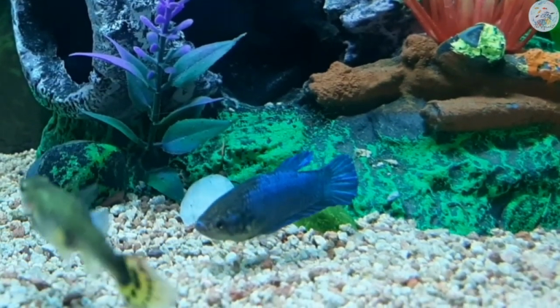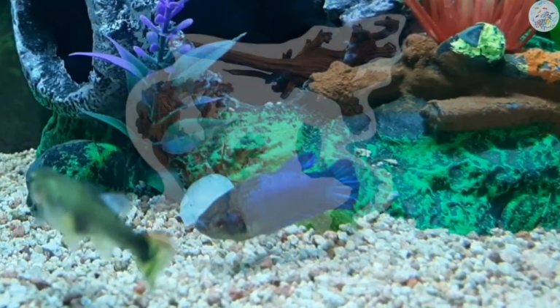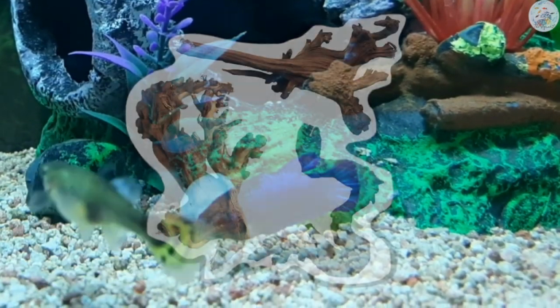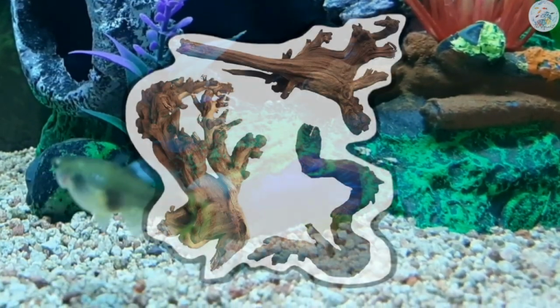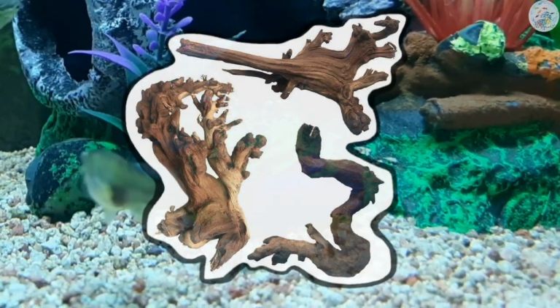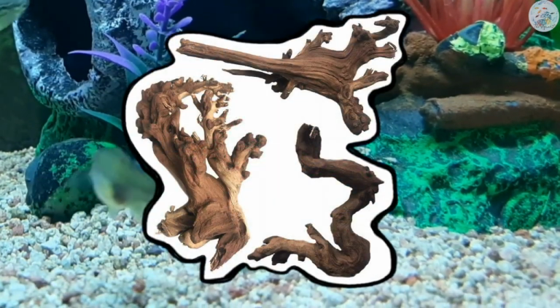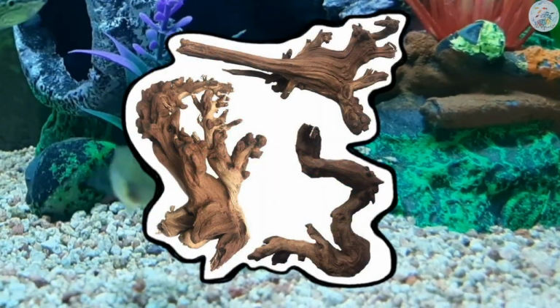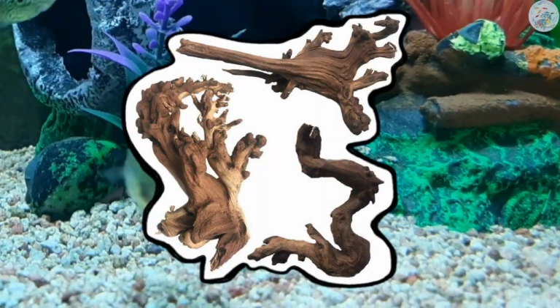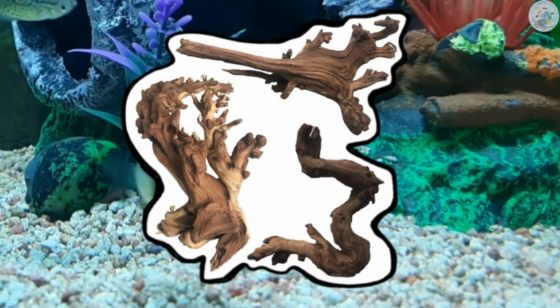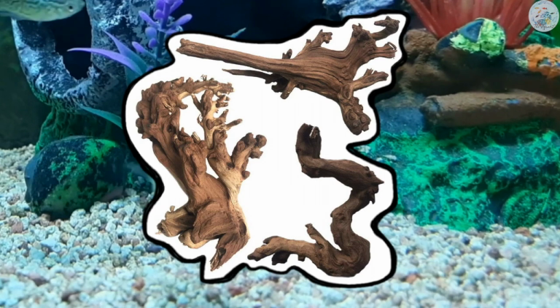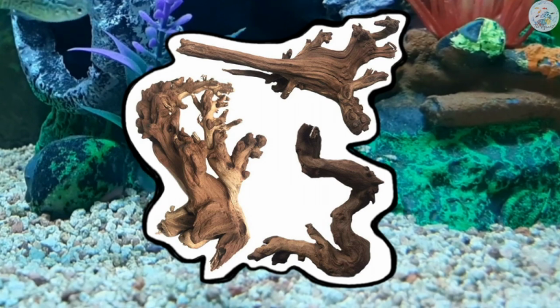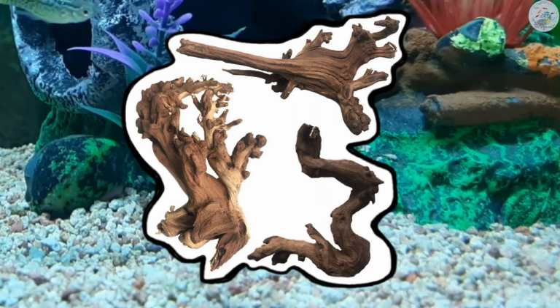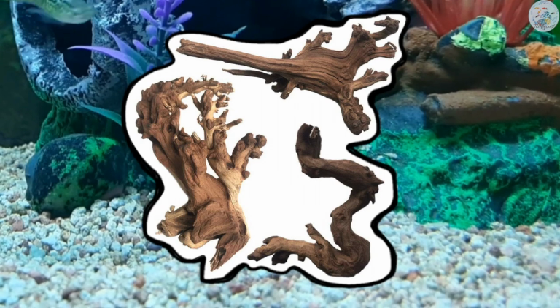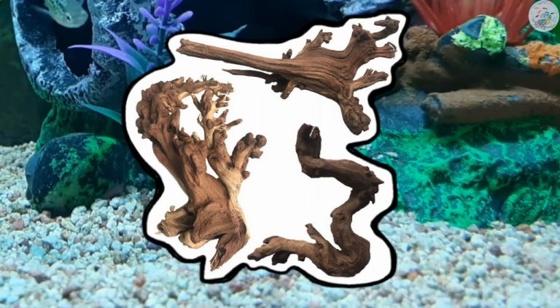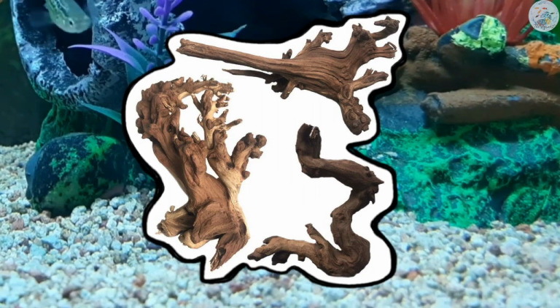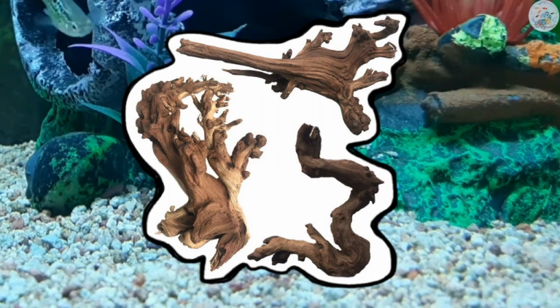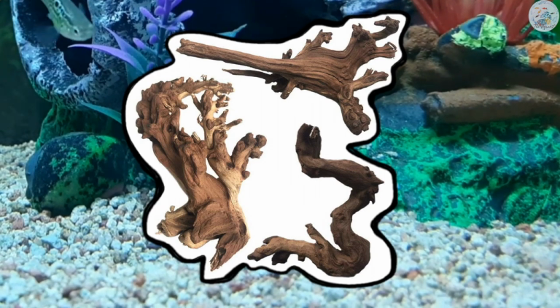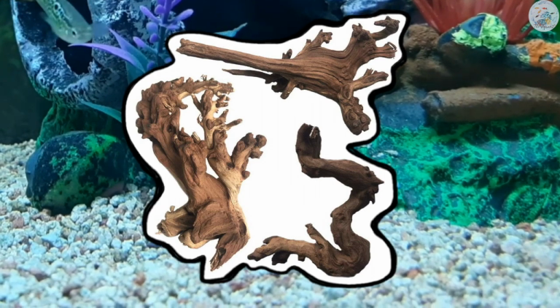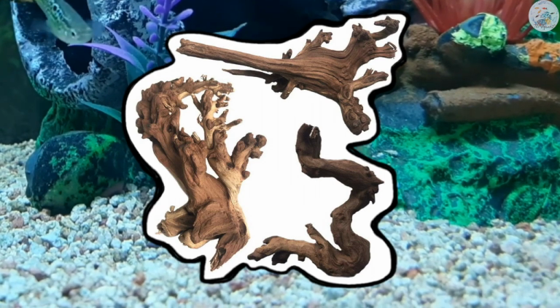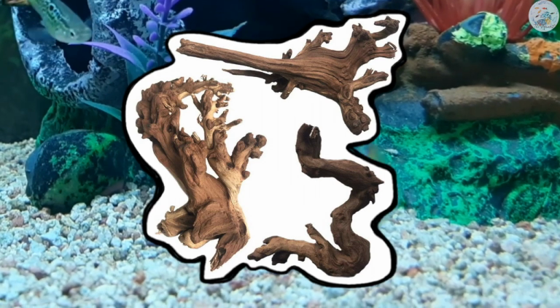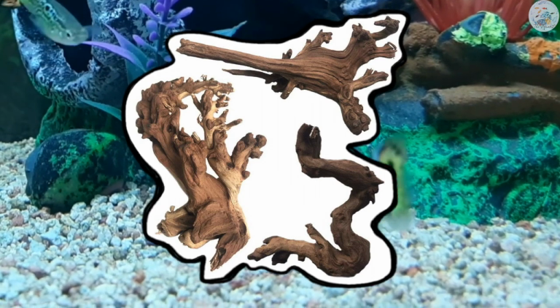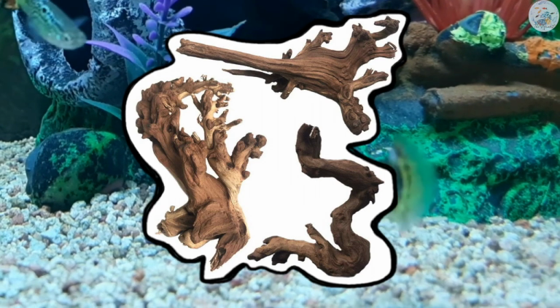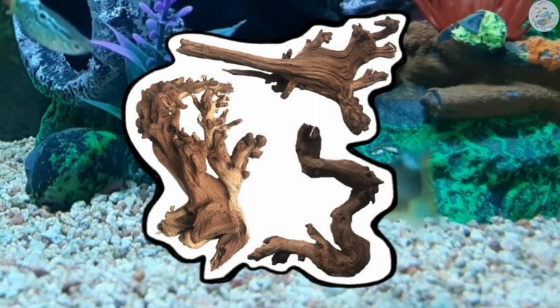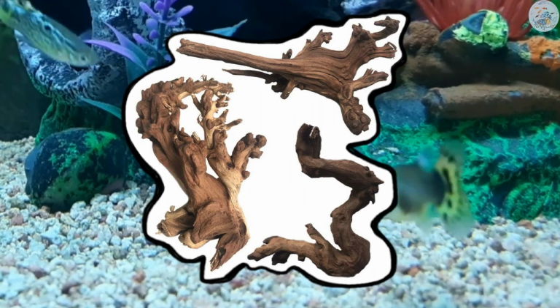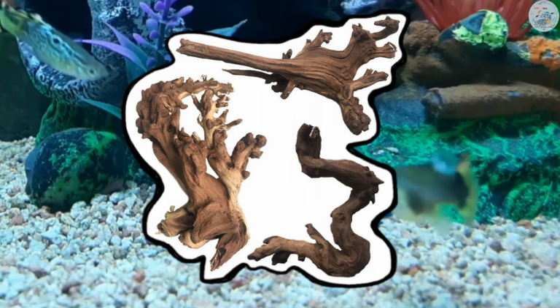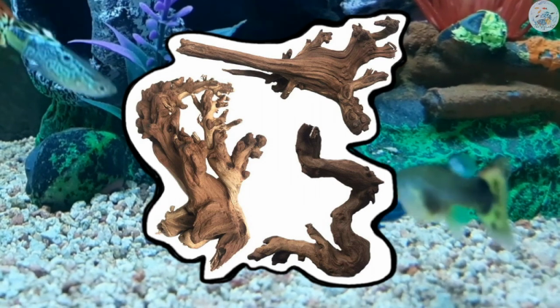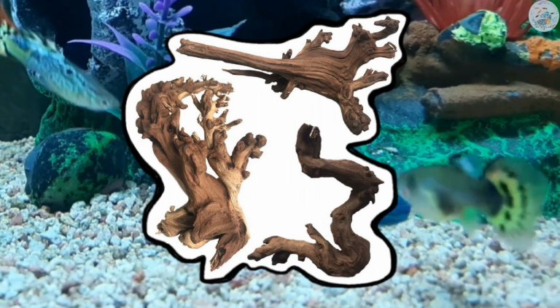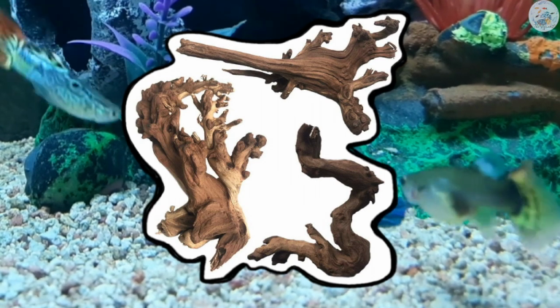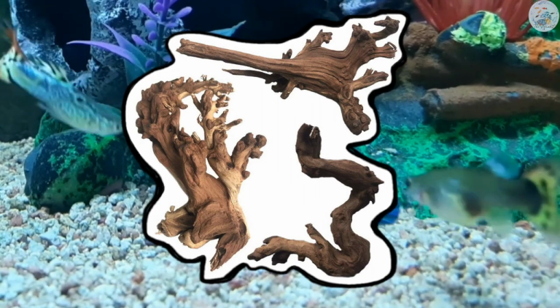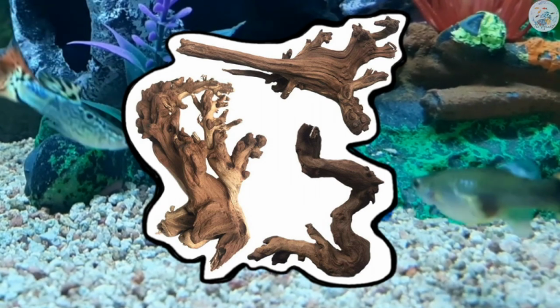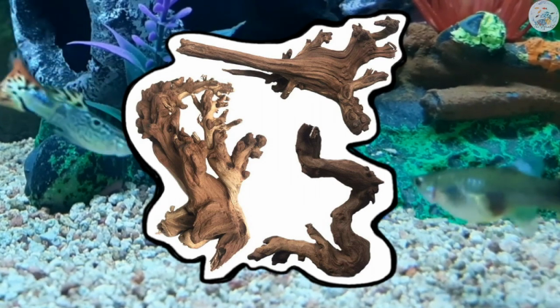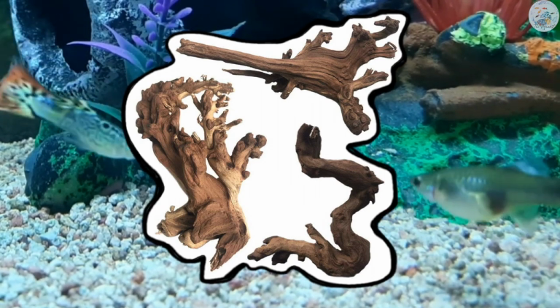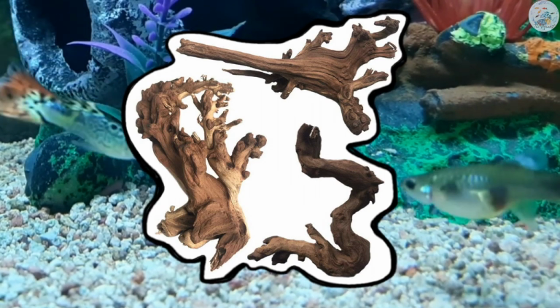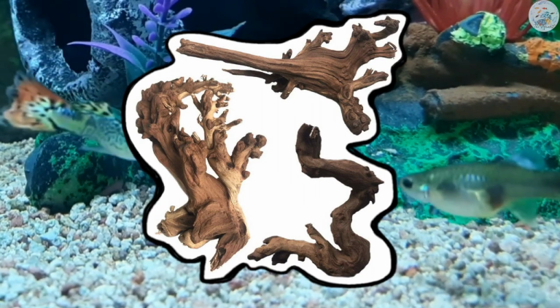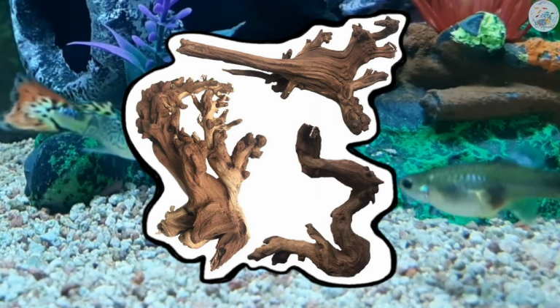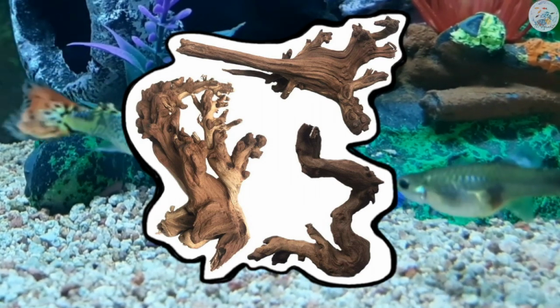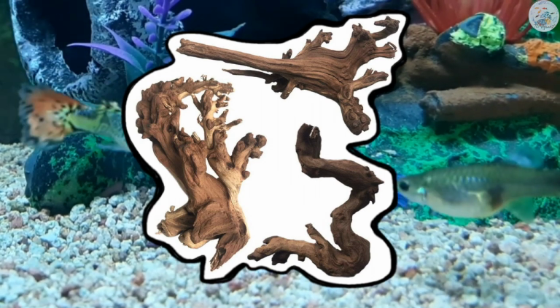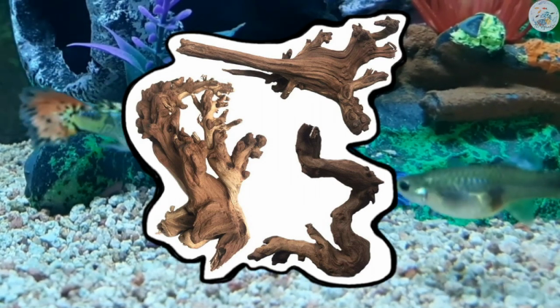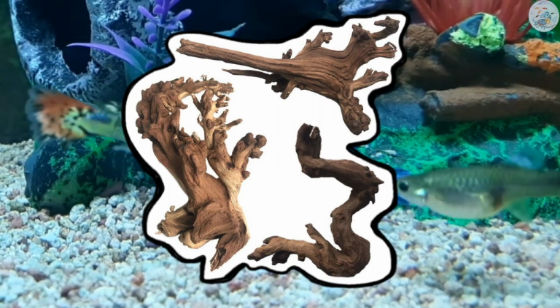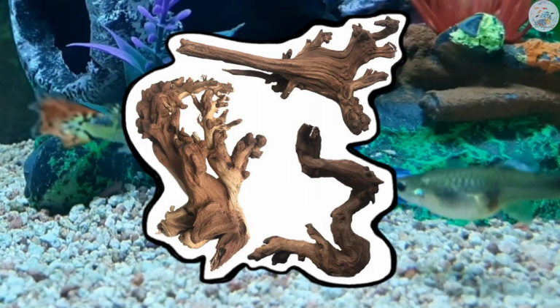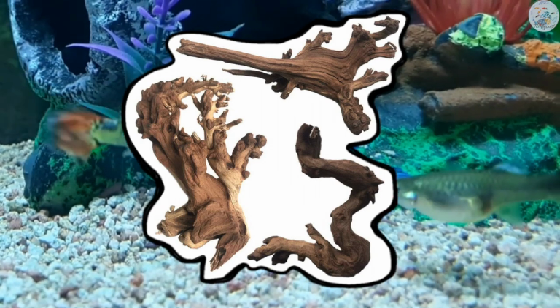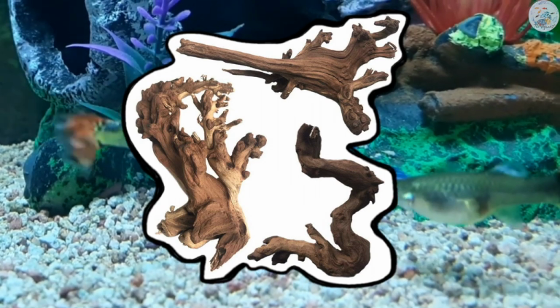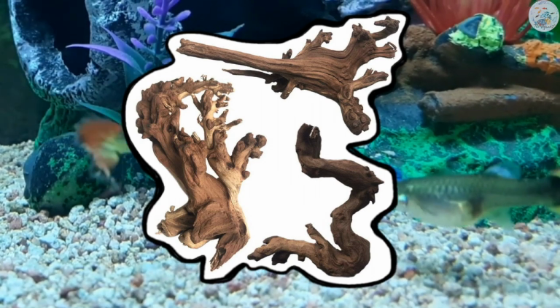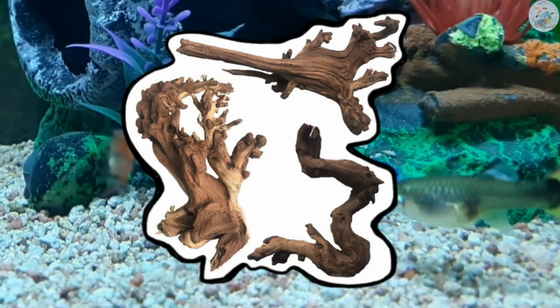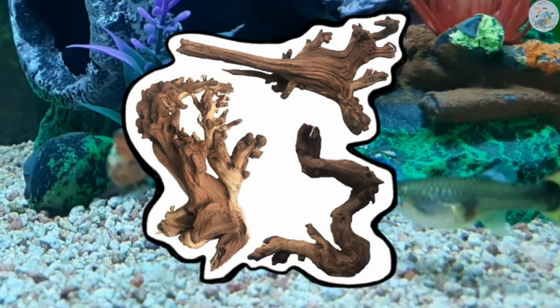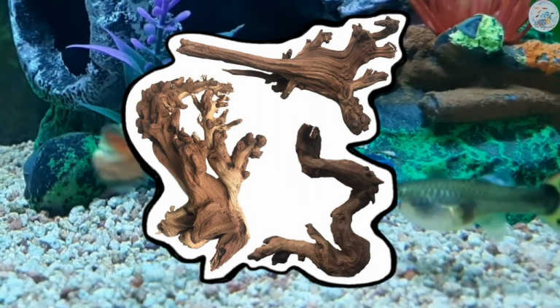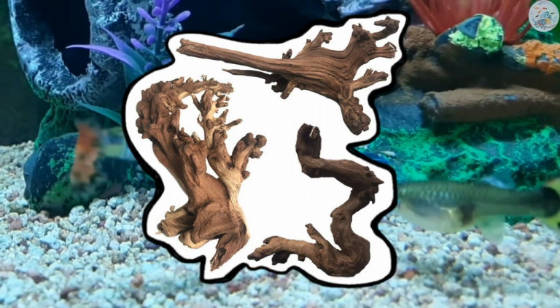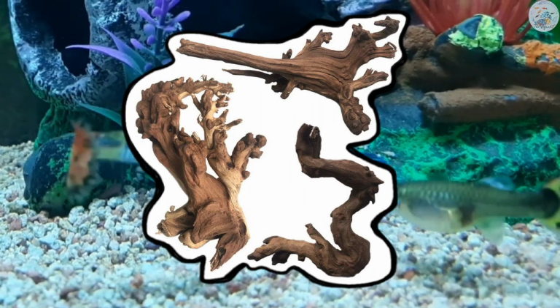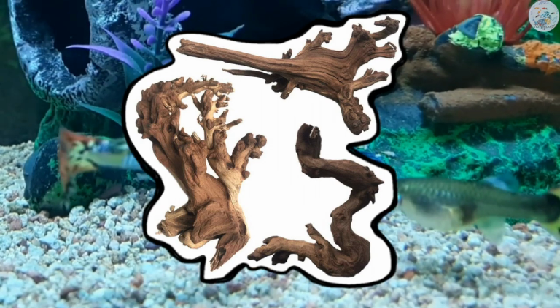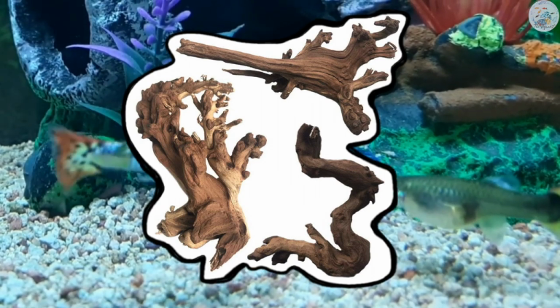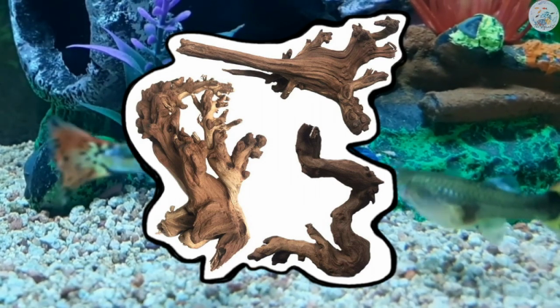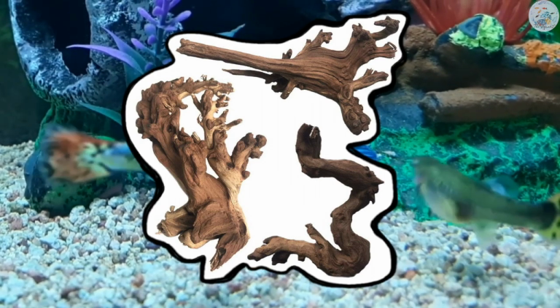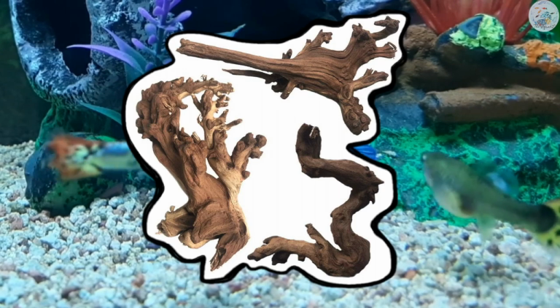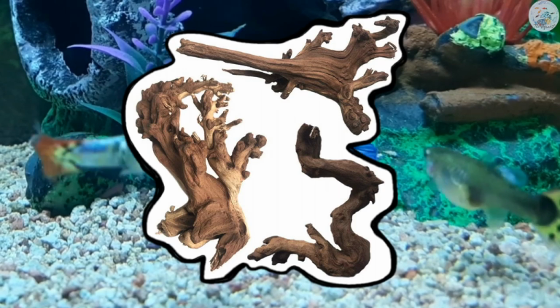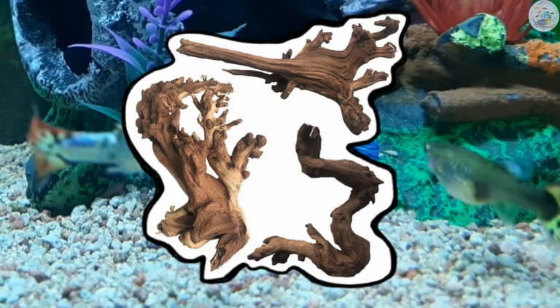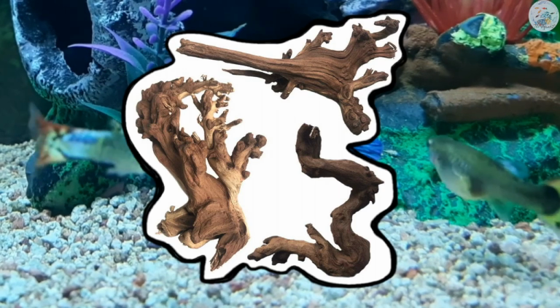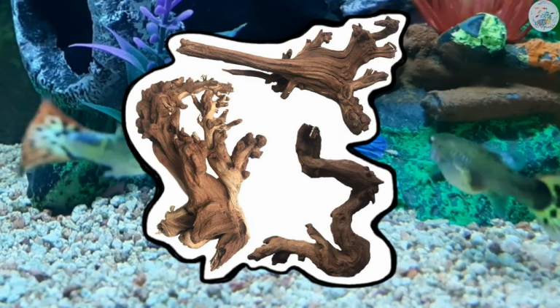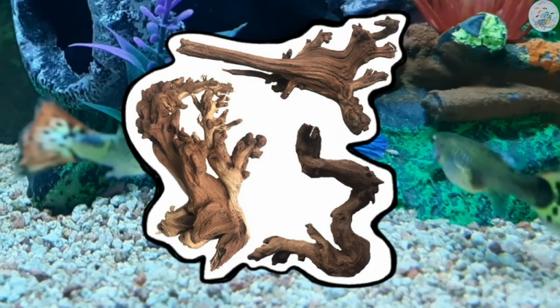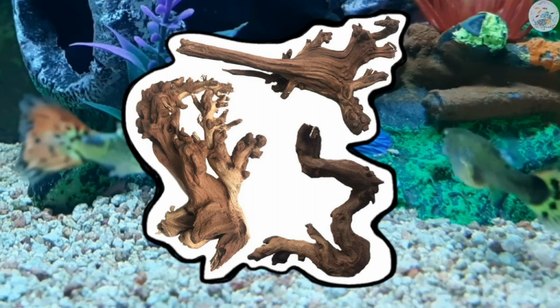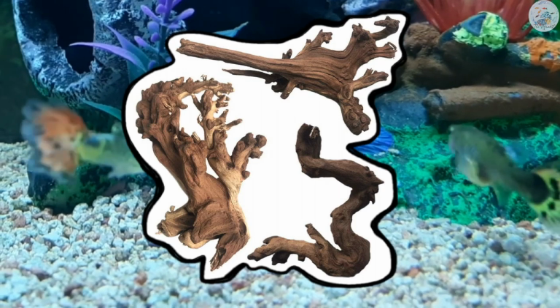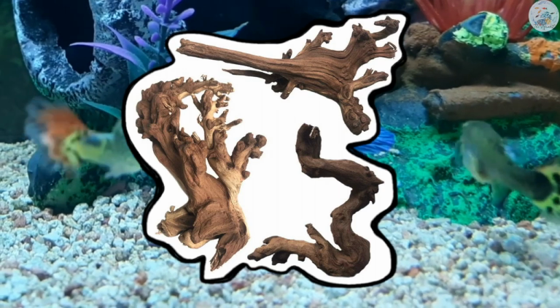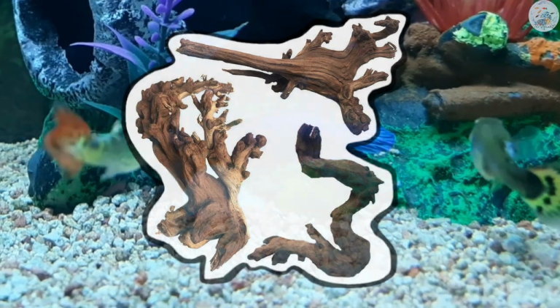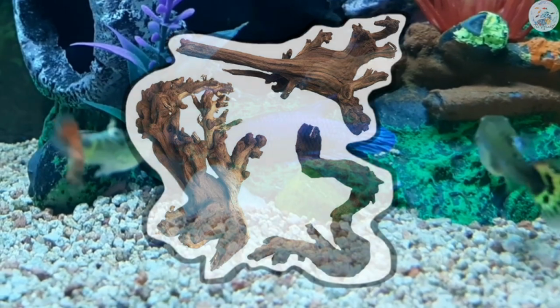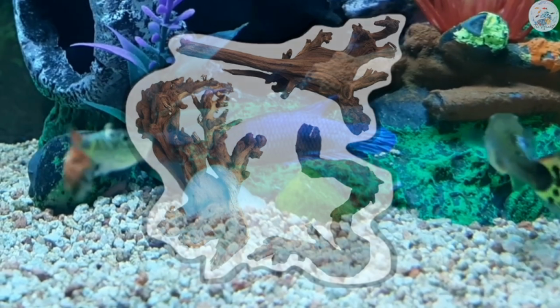Adding driftwood to your tank — especially types that produce tannins into the water and cause the water to turn brown in color — will decrease the pH level.